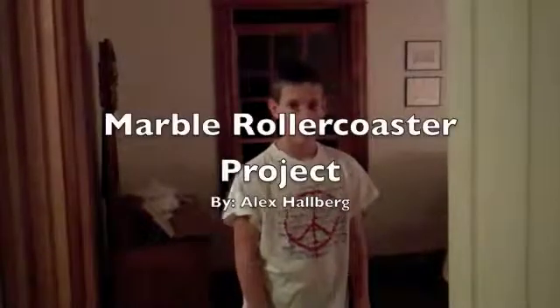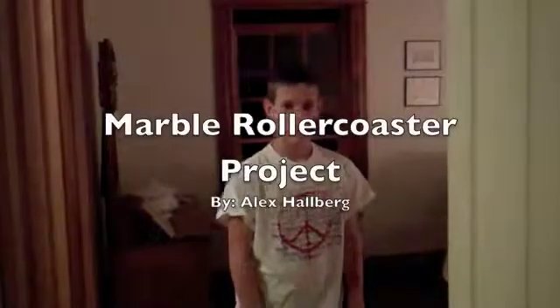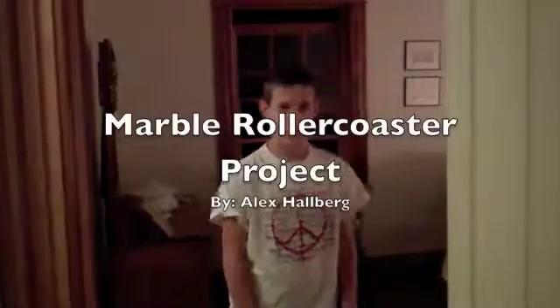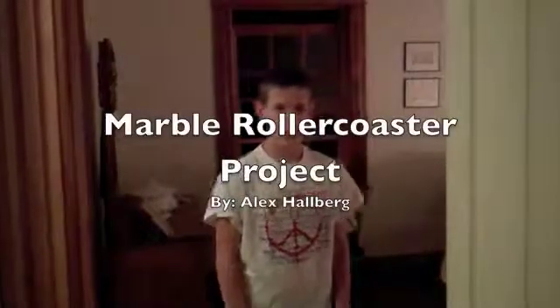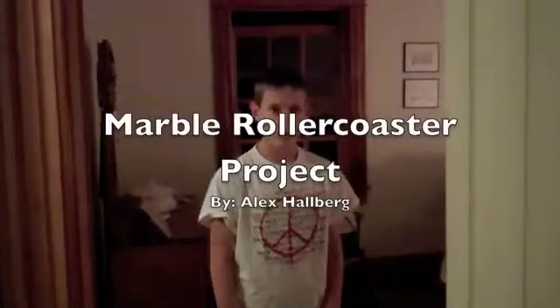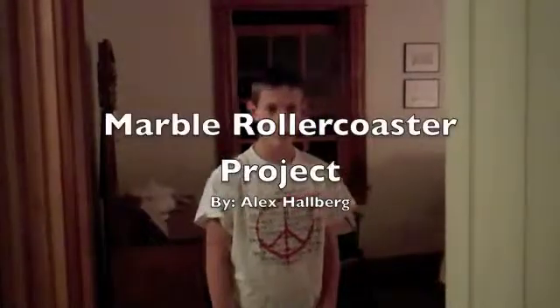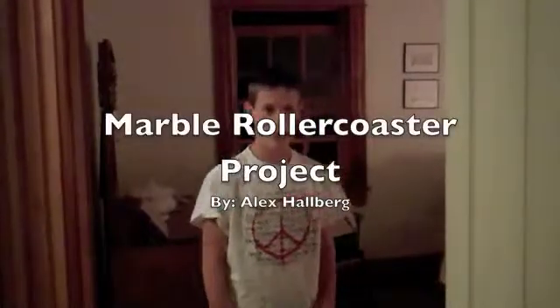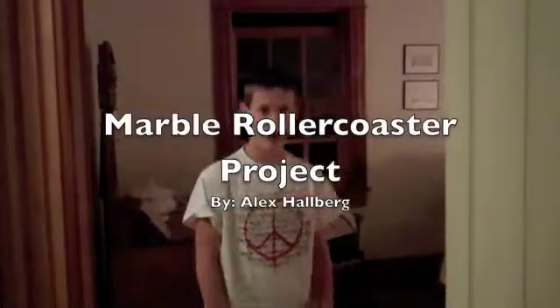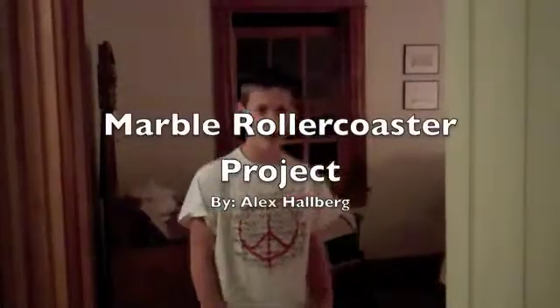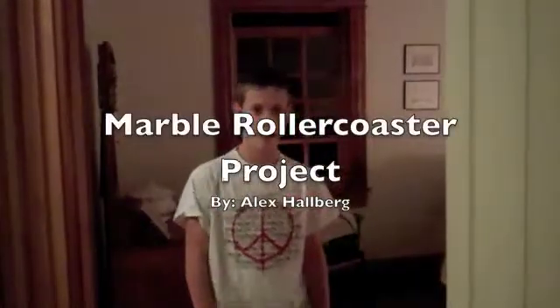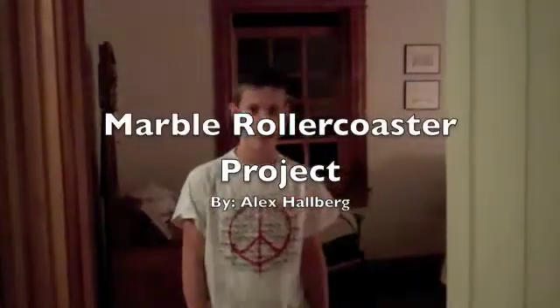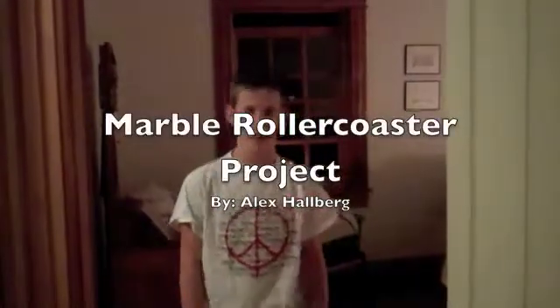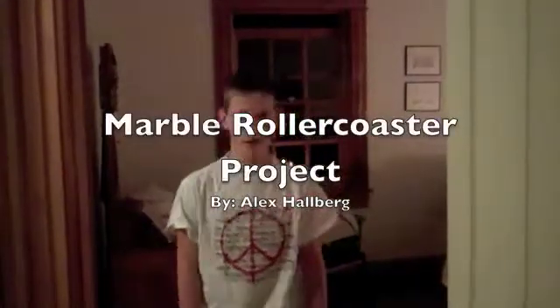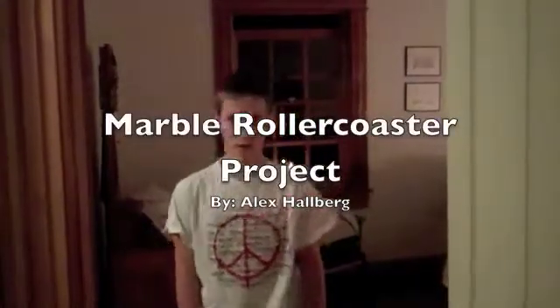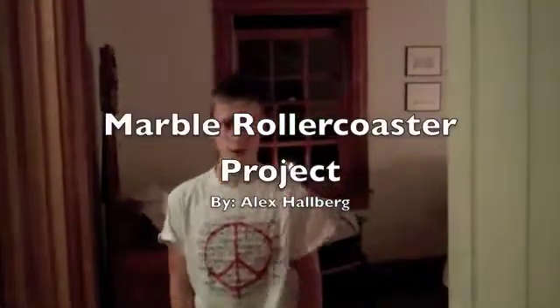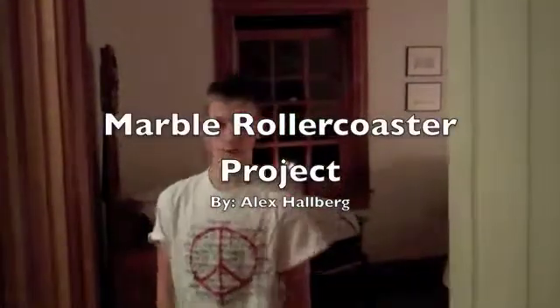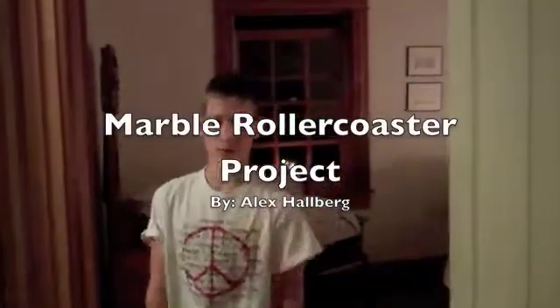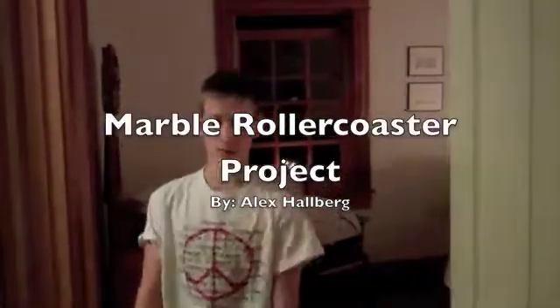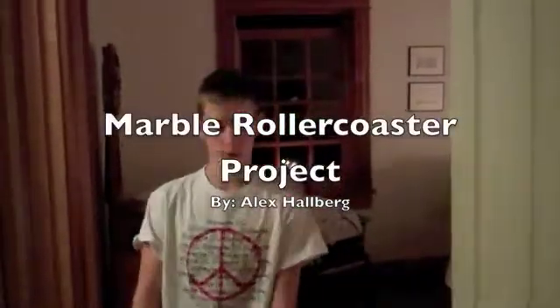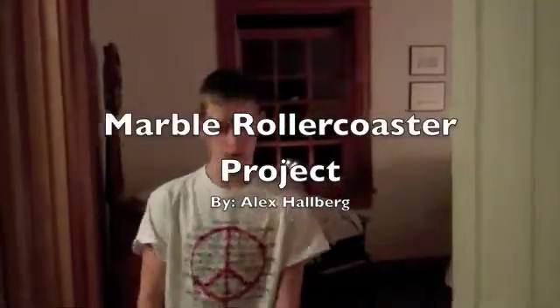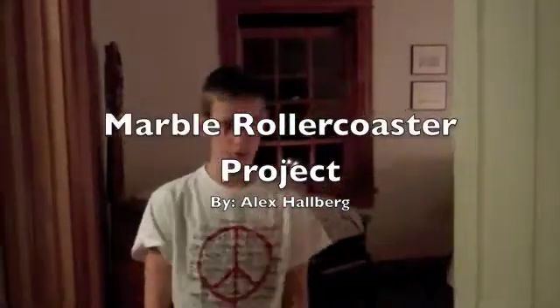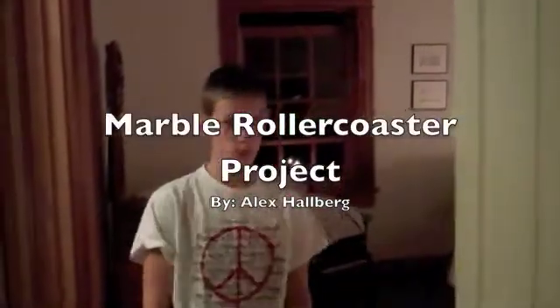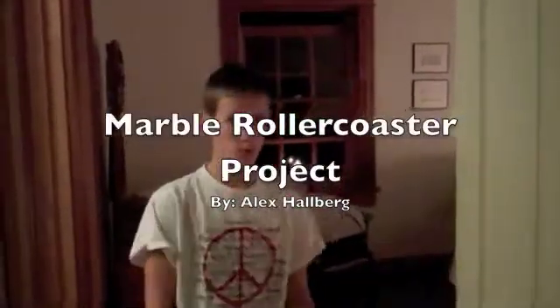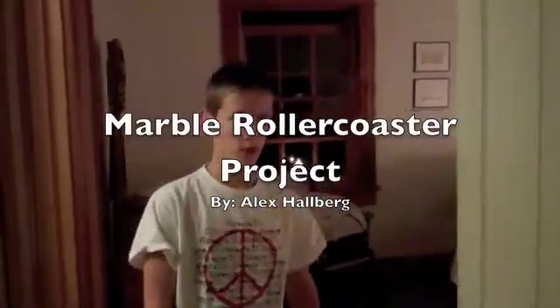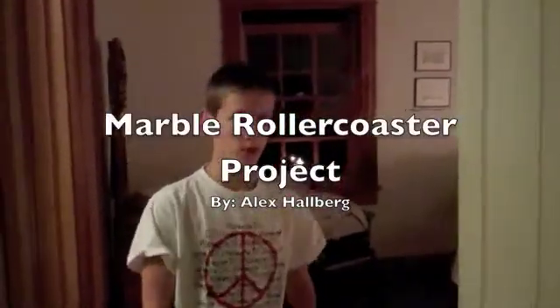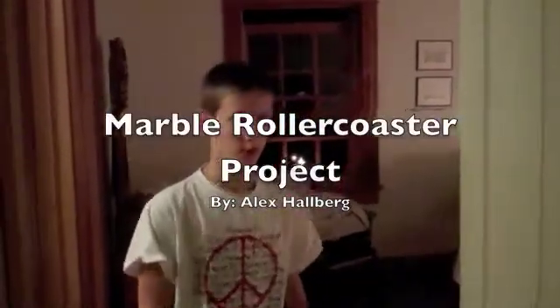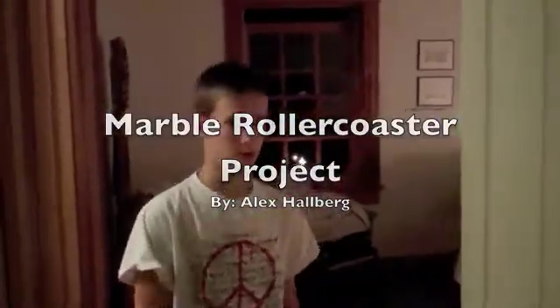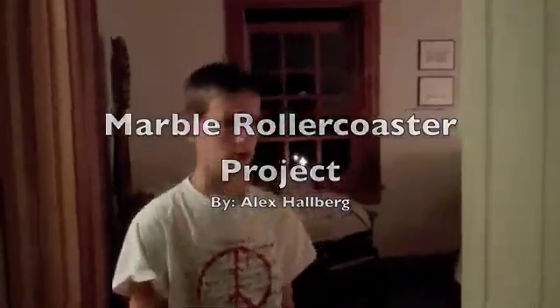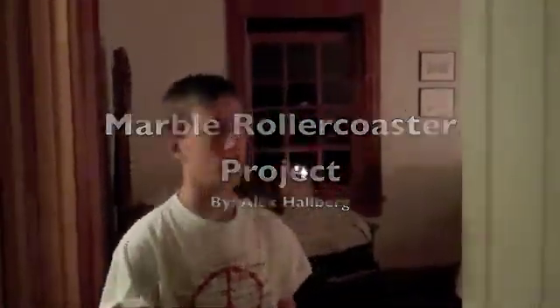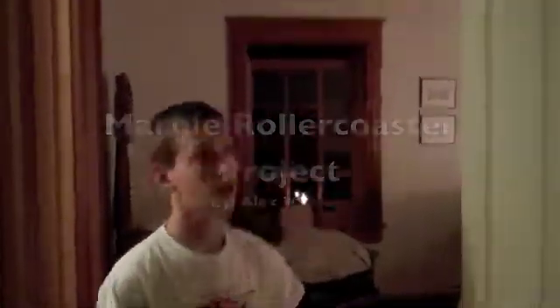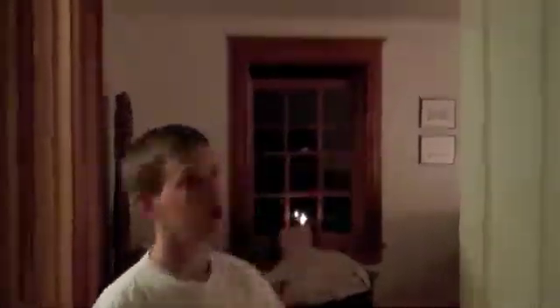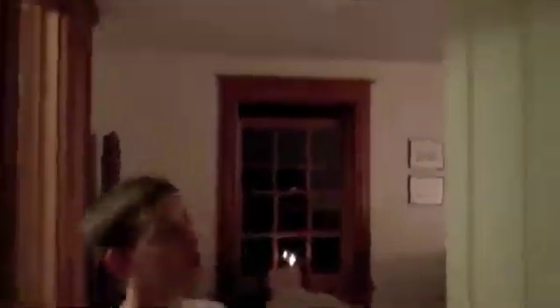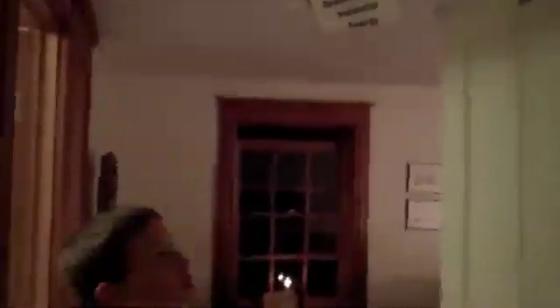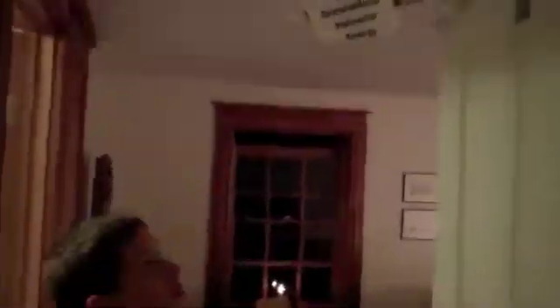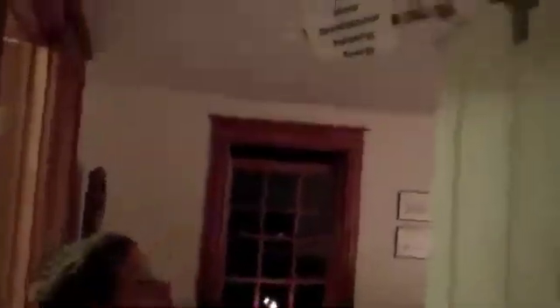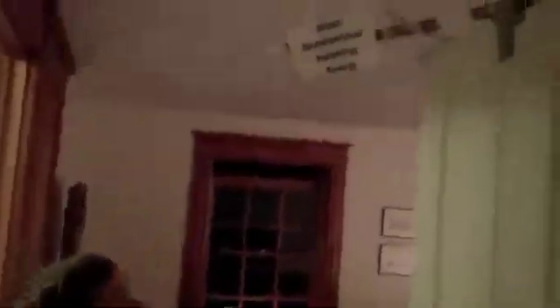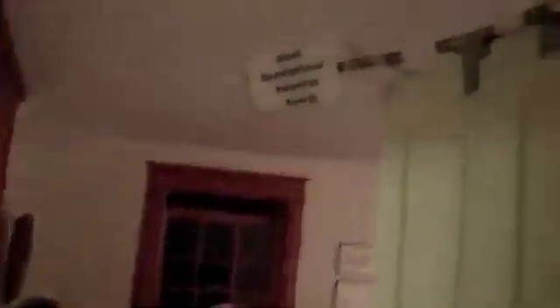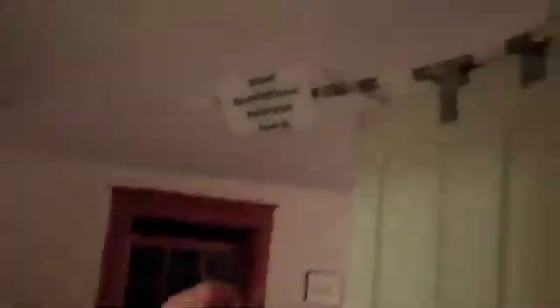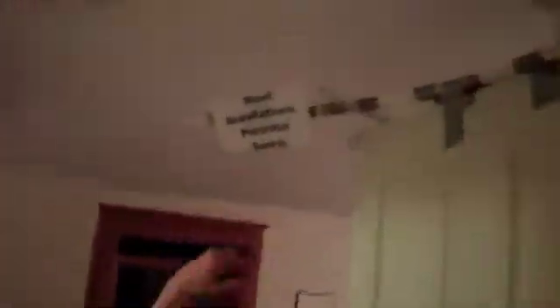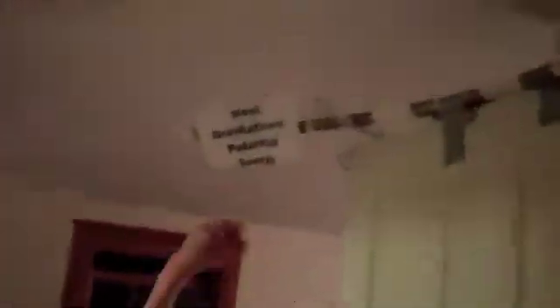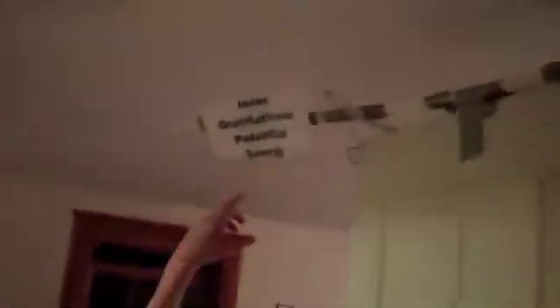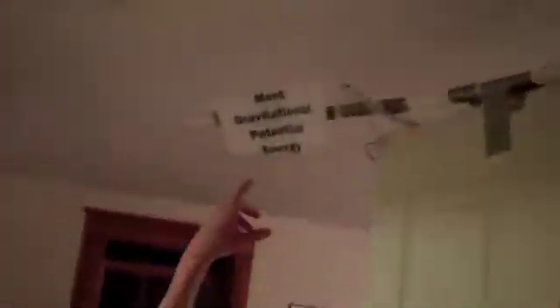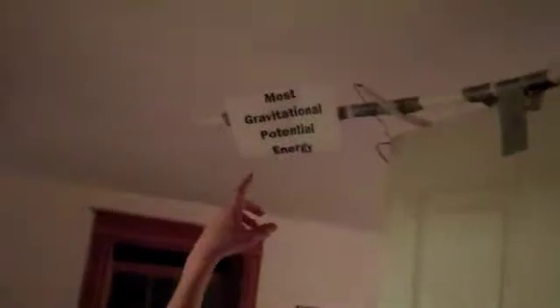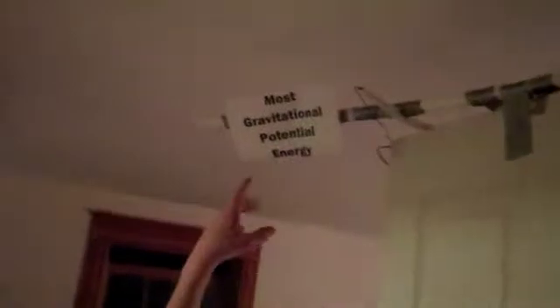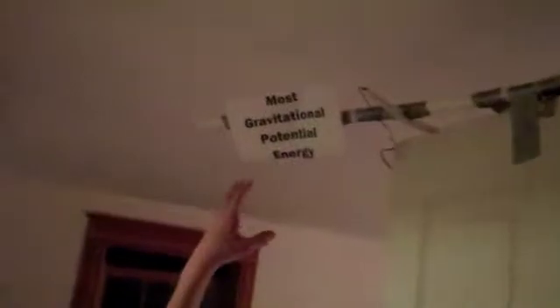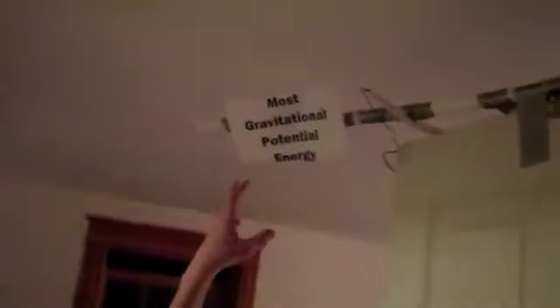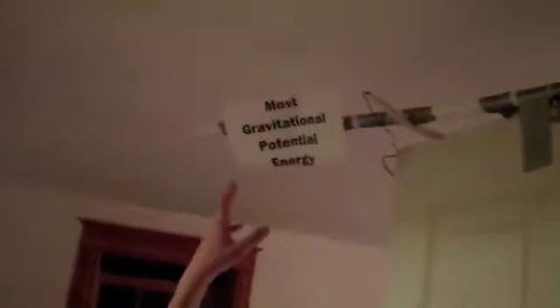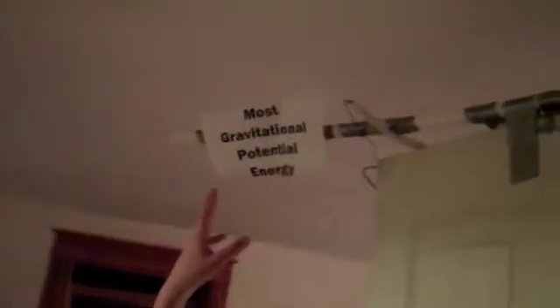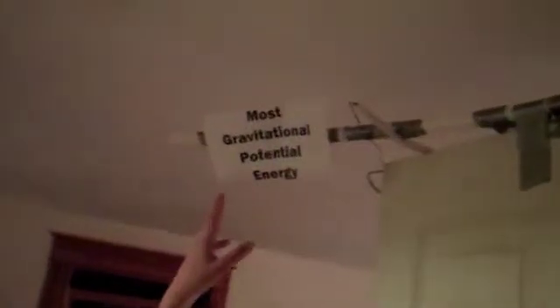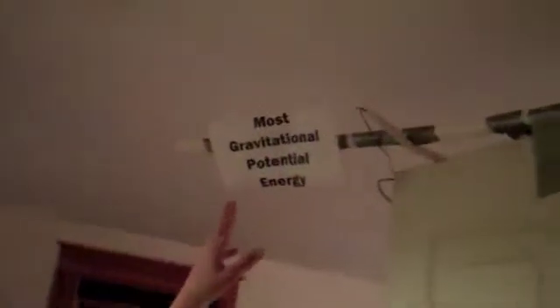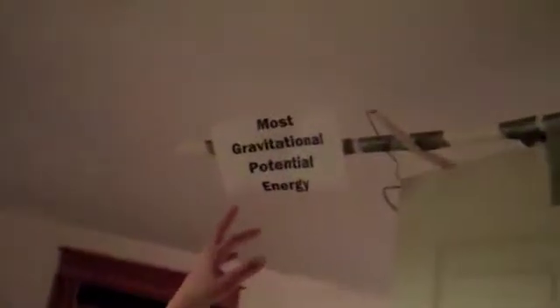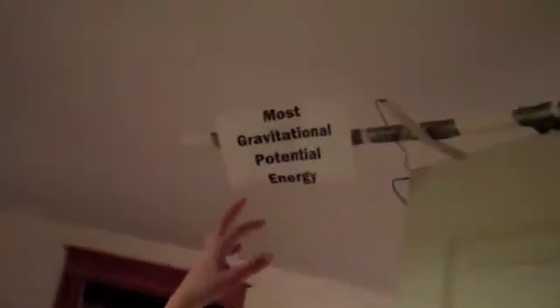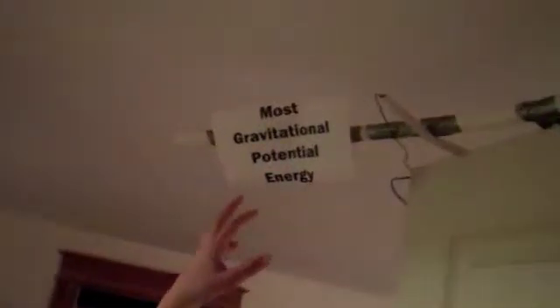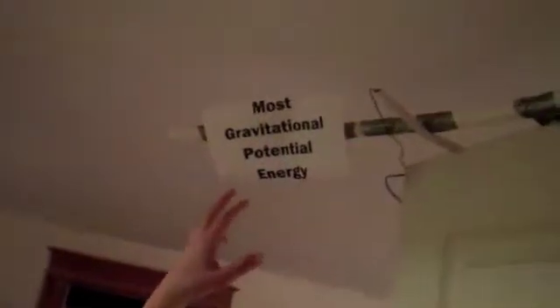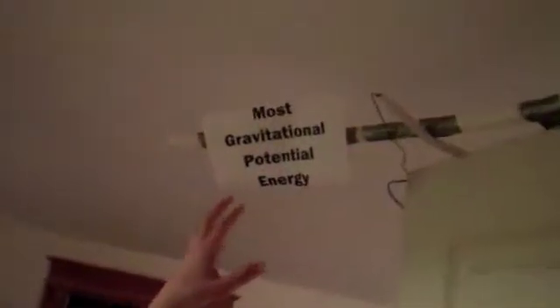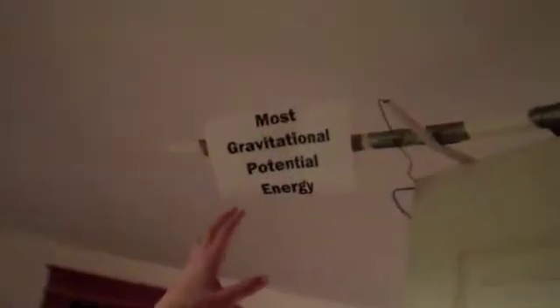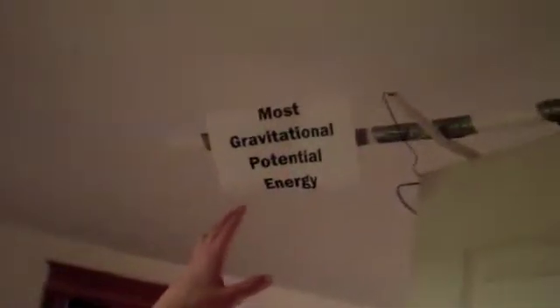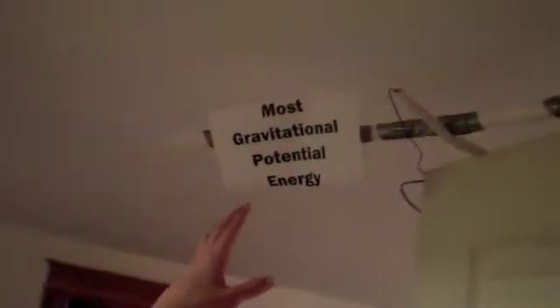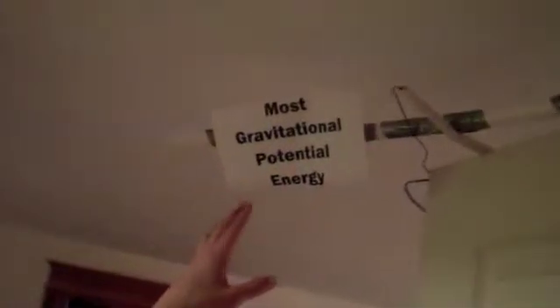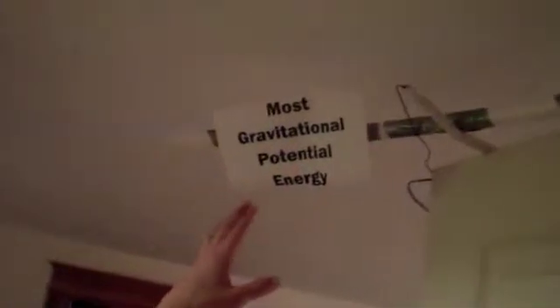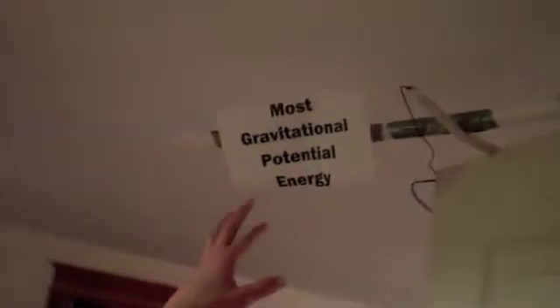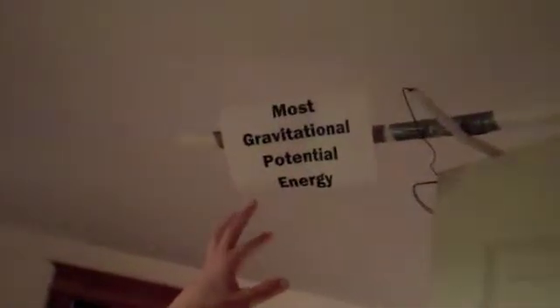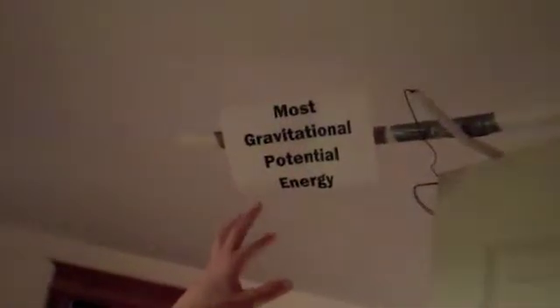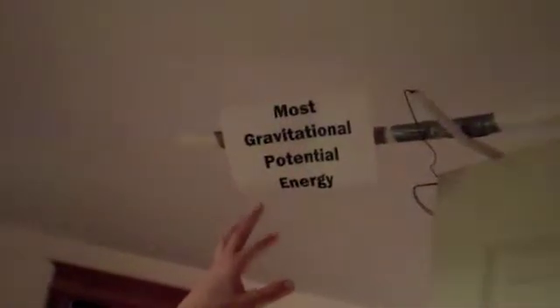Hey Mr. Dollar, here's my marble roller coaster. Here we have the most gravitational potential energy.